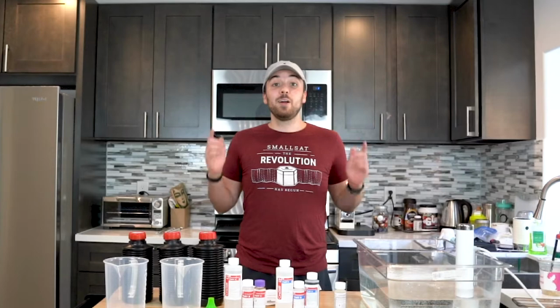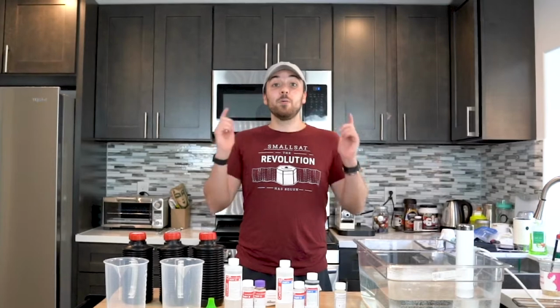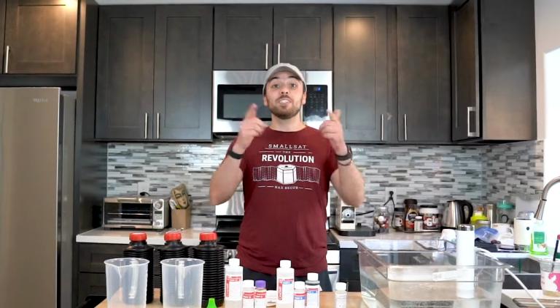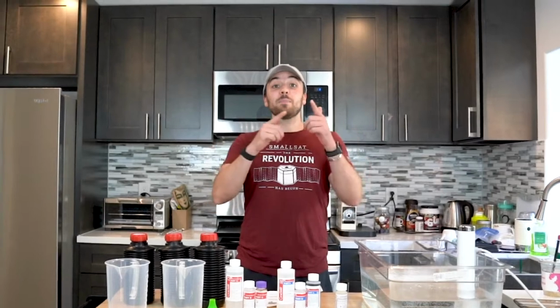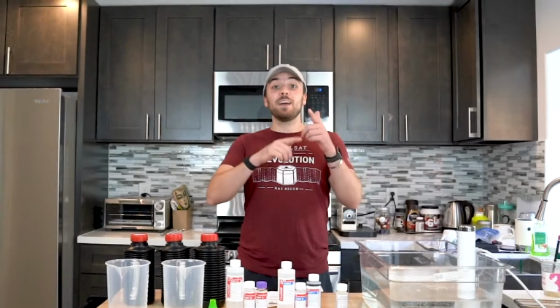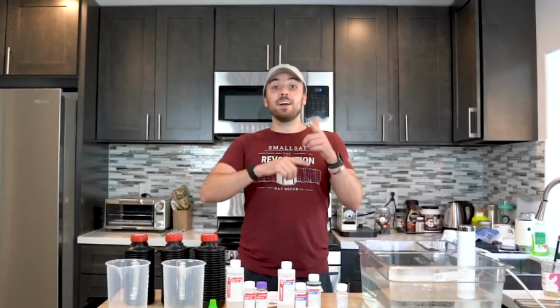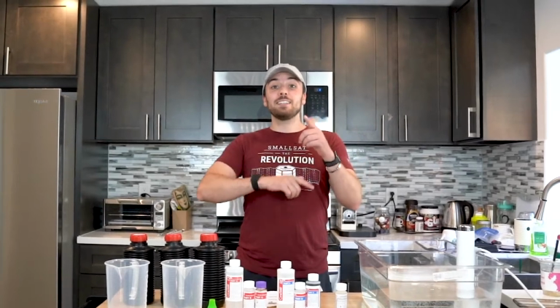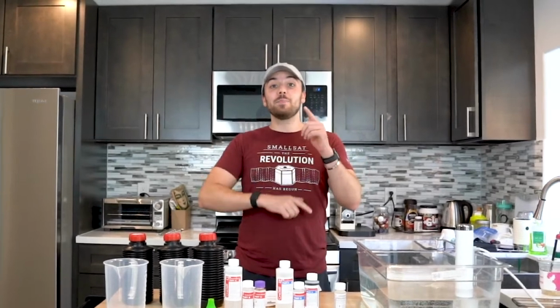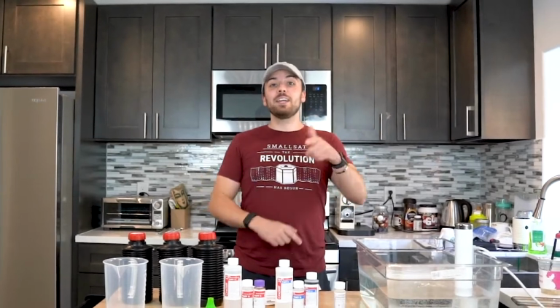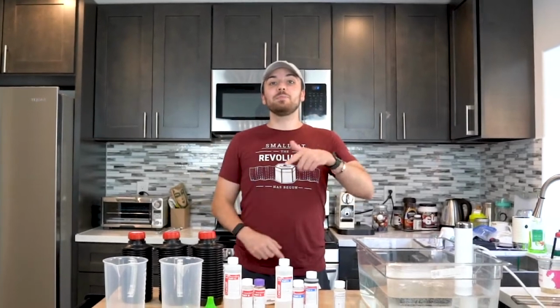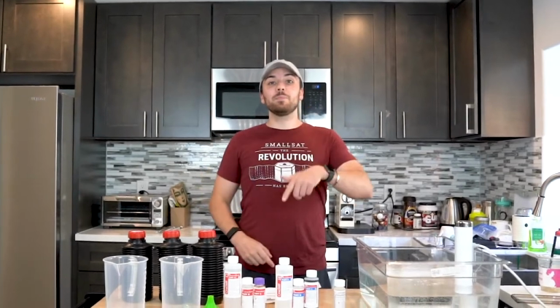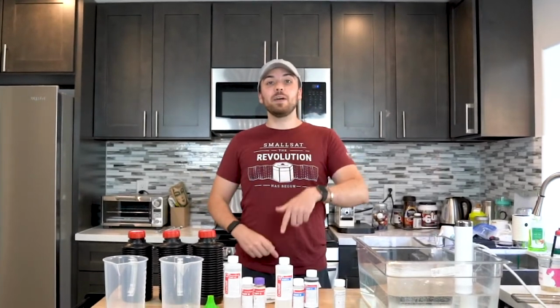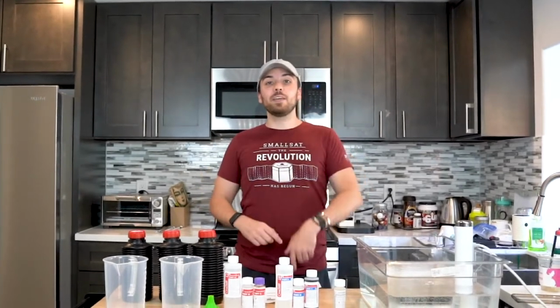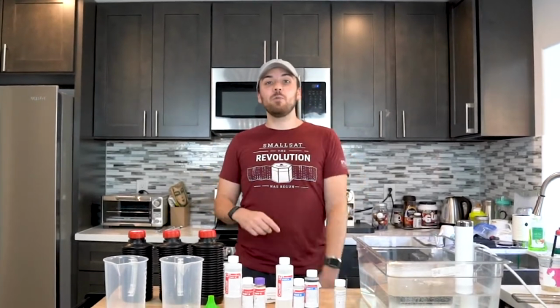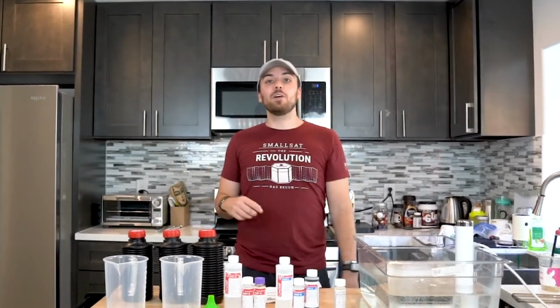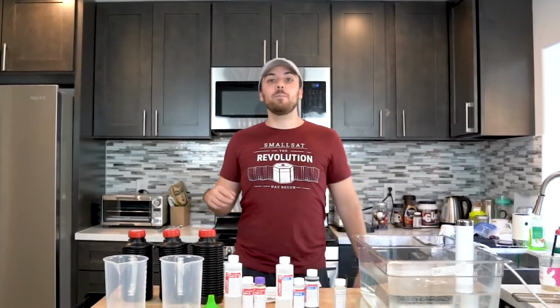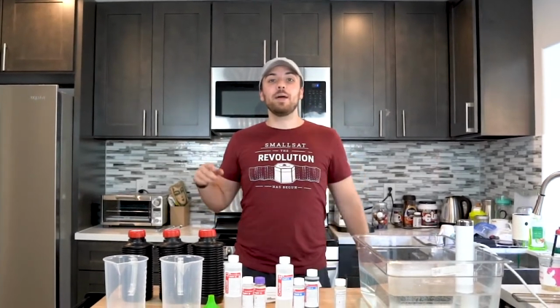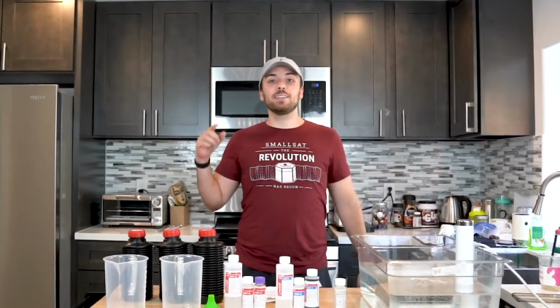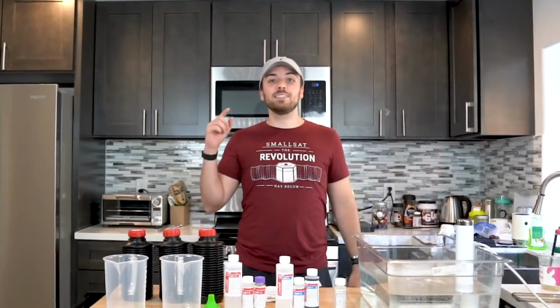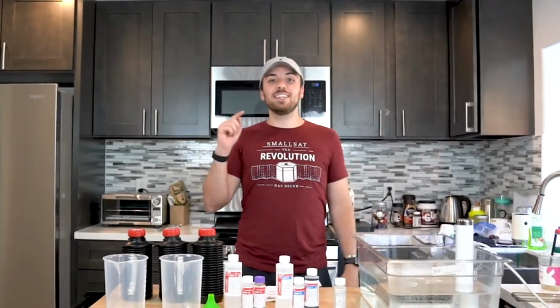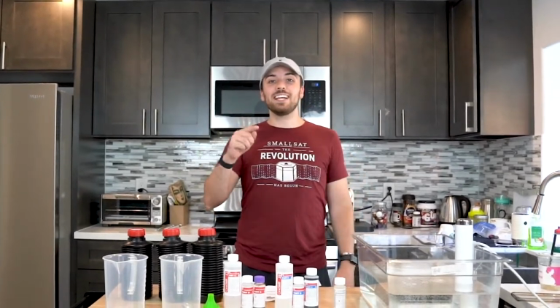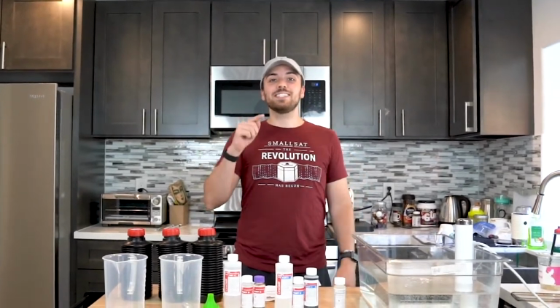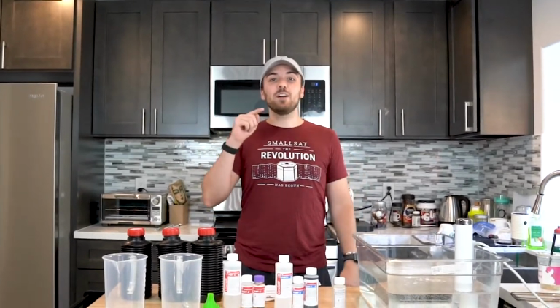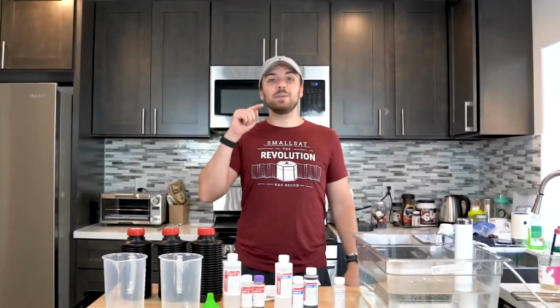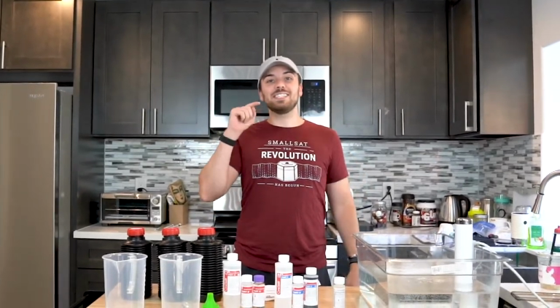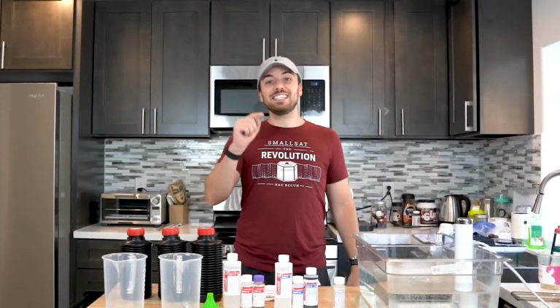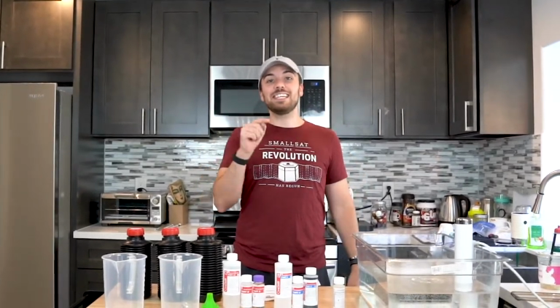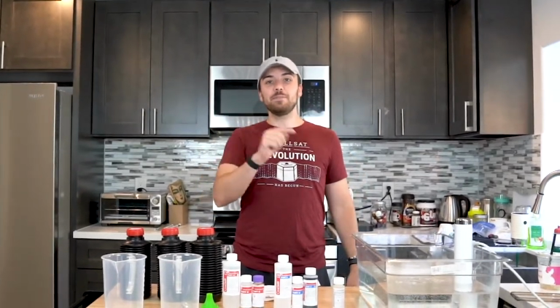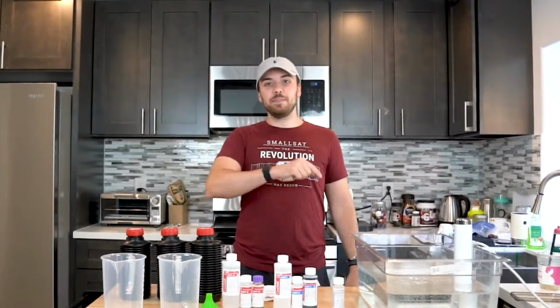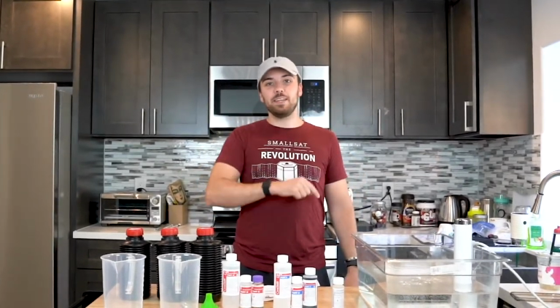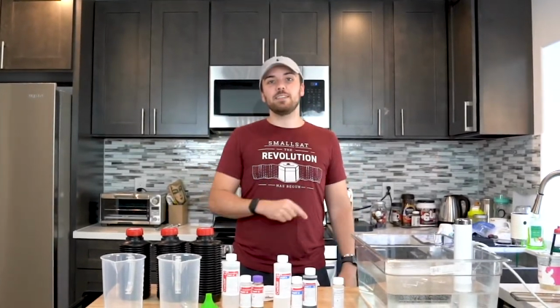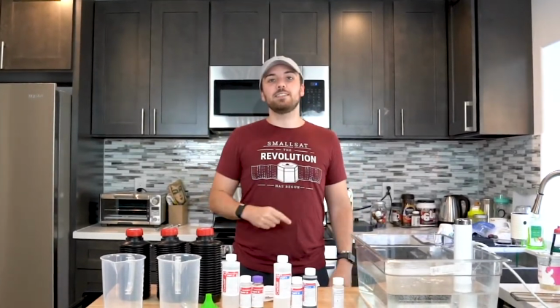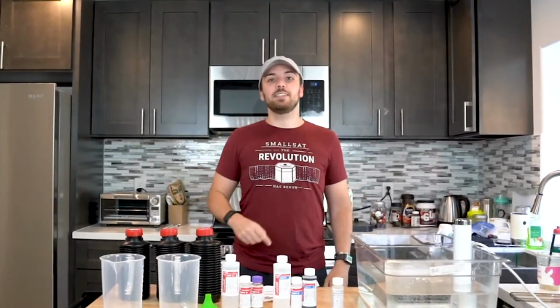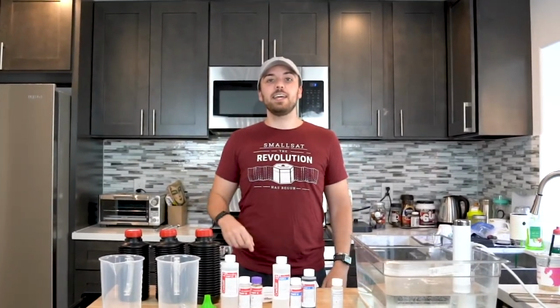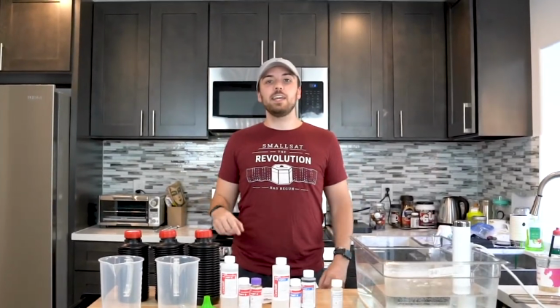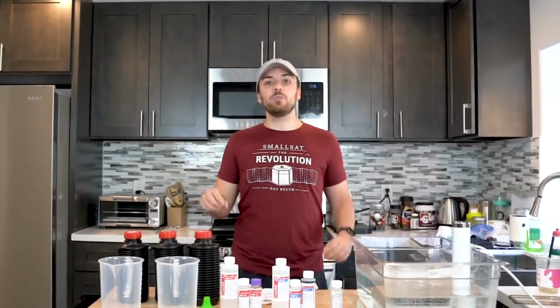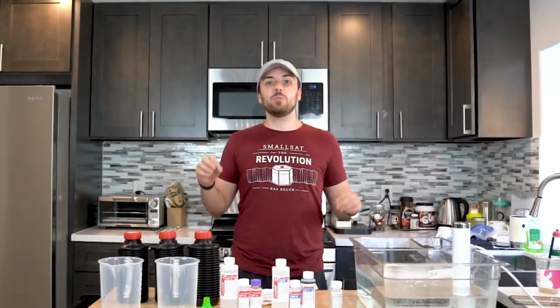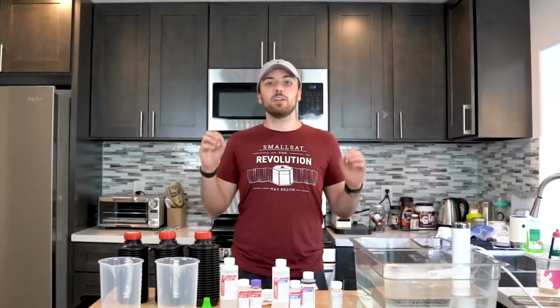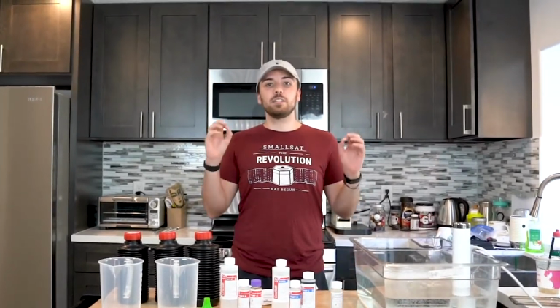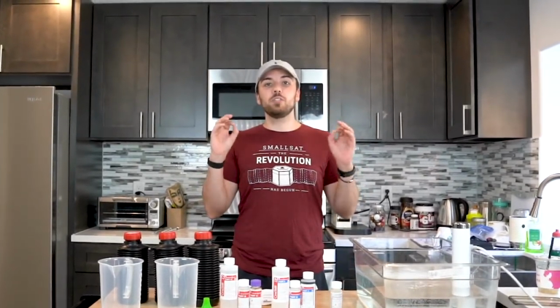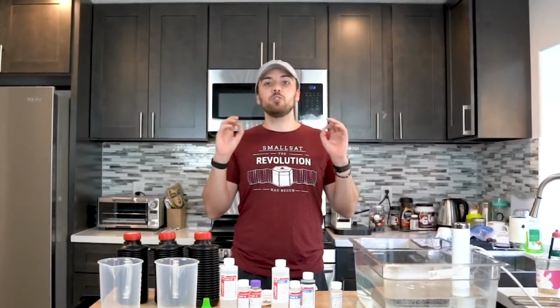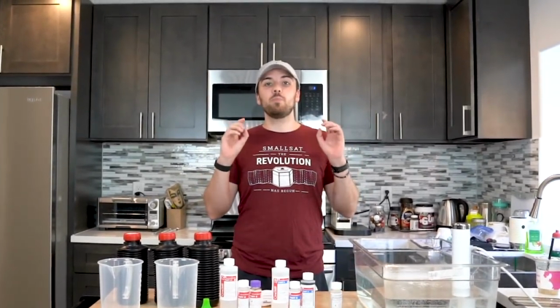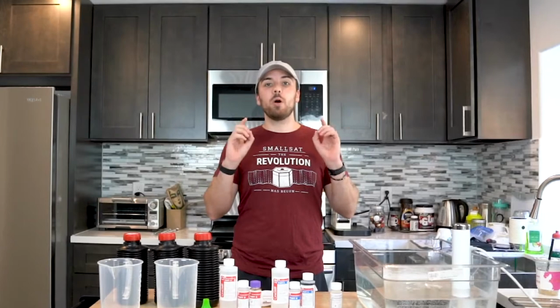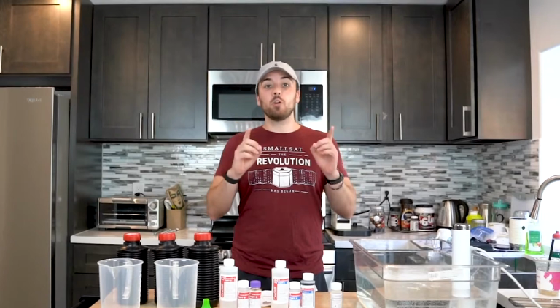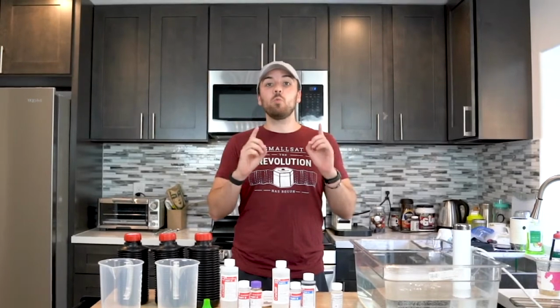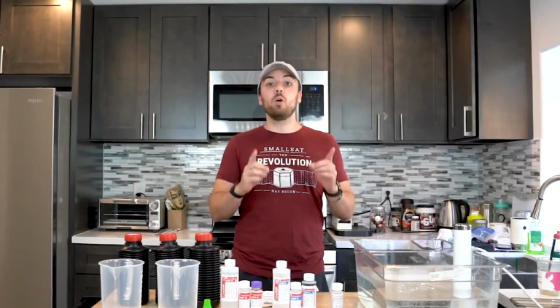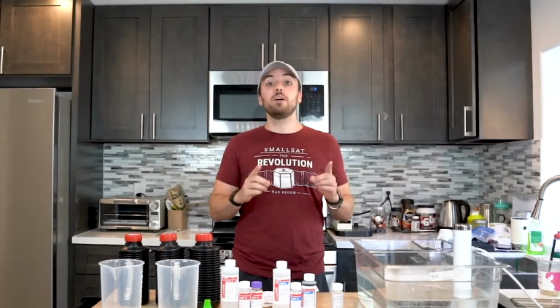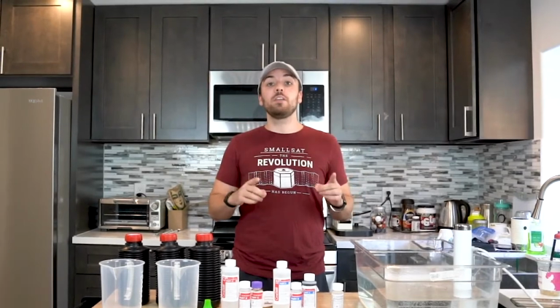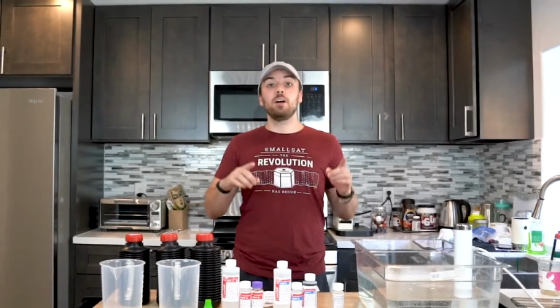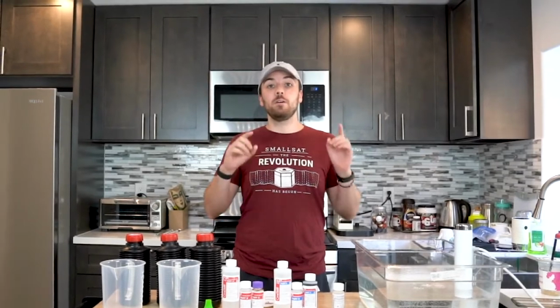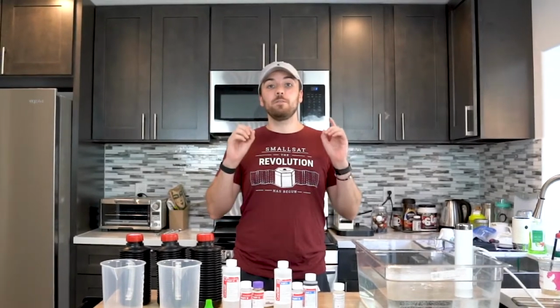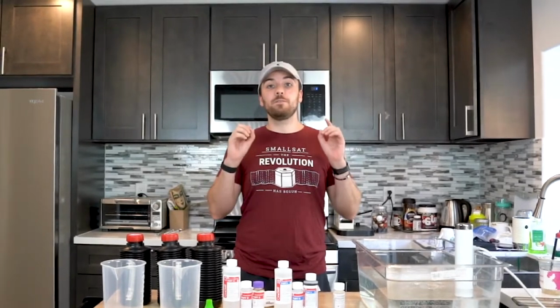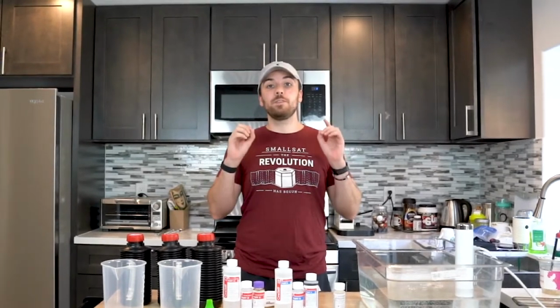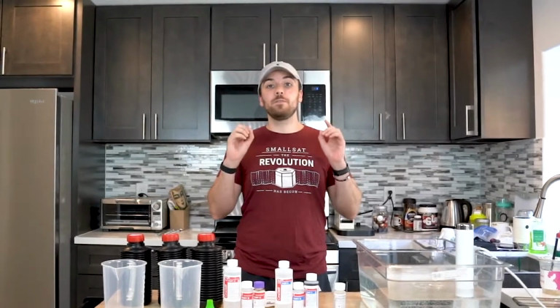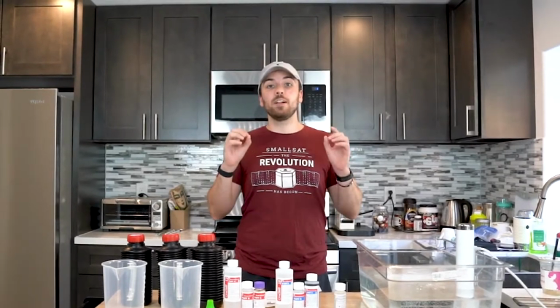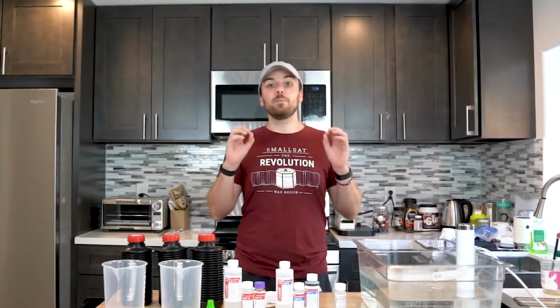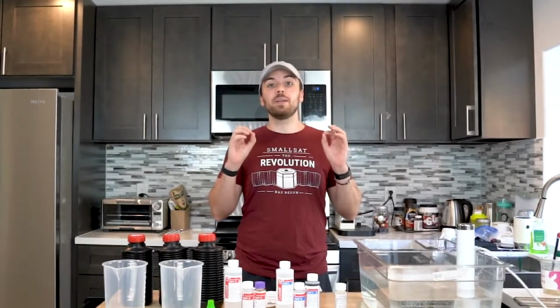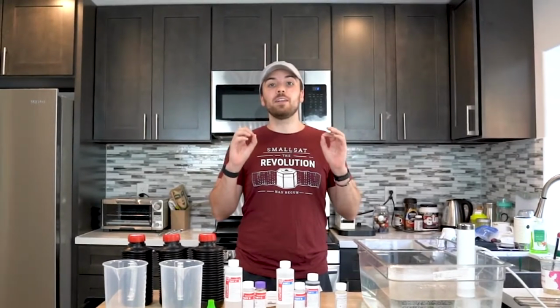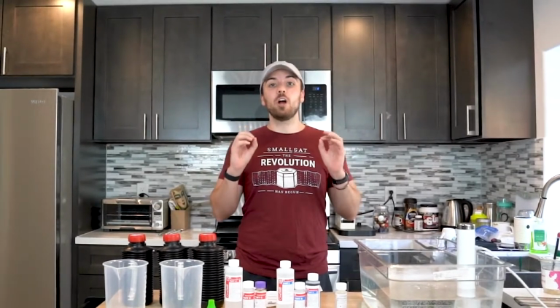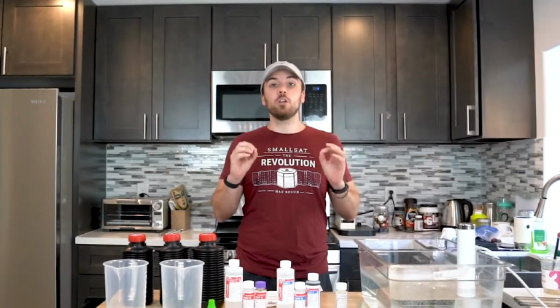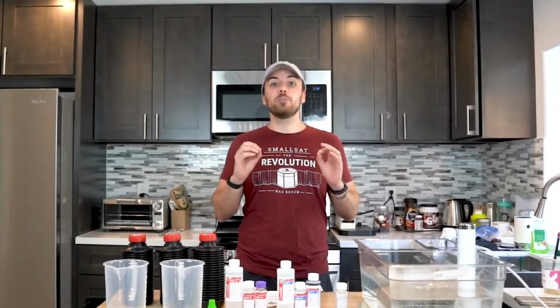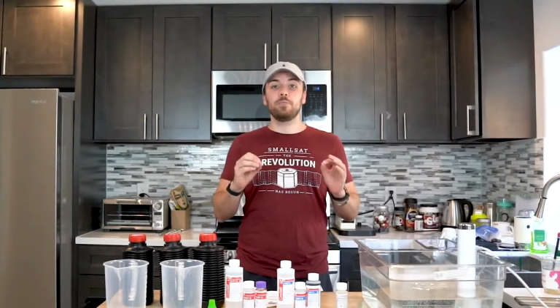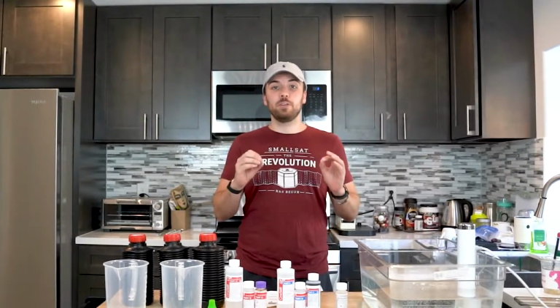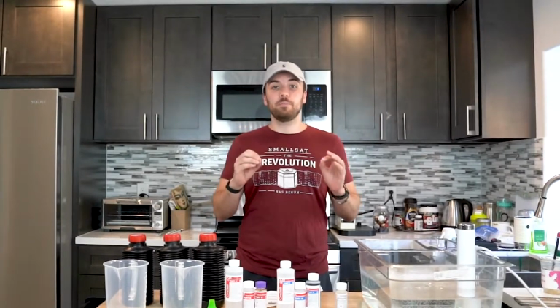What's up guys? My name is Mike and welcome back to Test Dummies TV. Today we're going to teach you part one of developing color film.